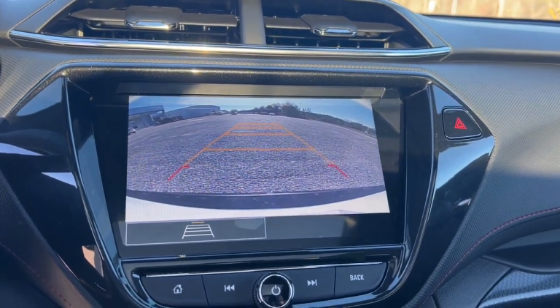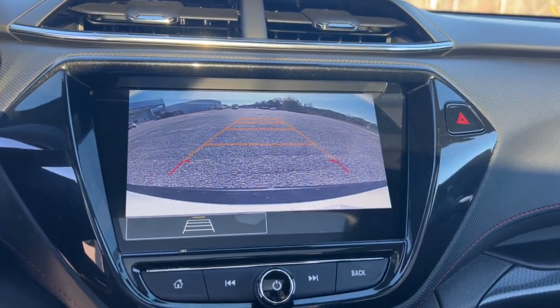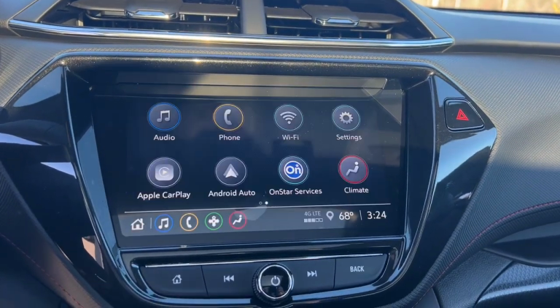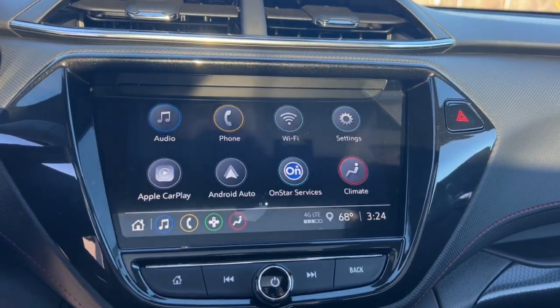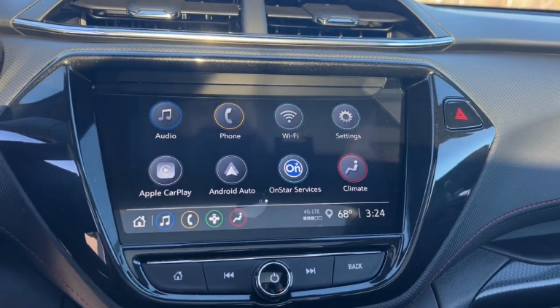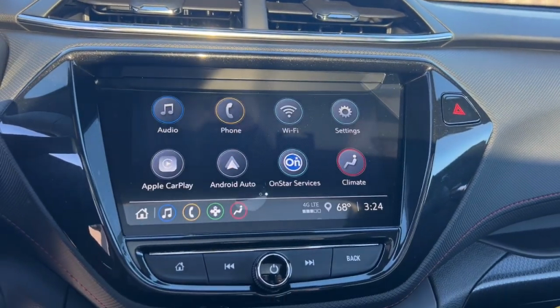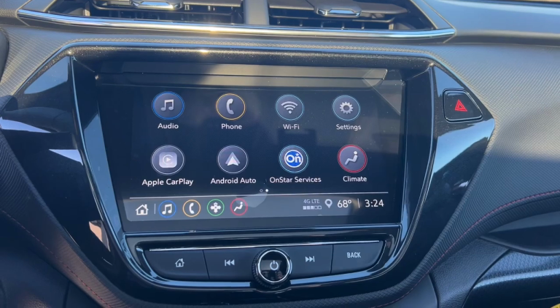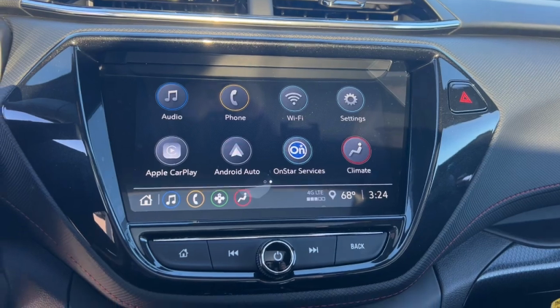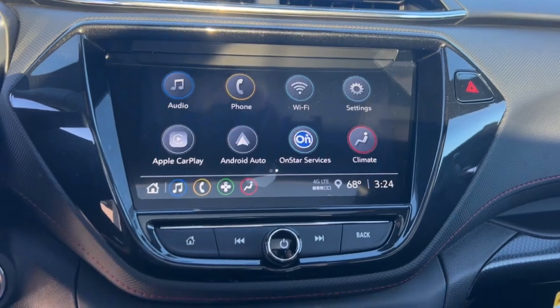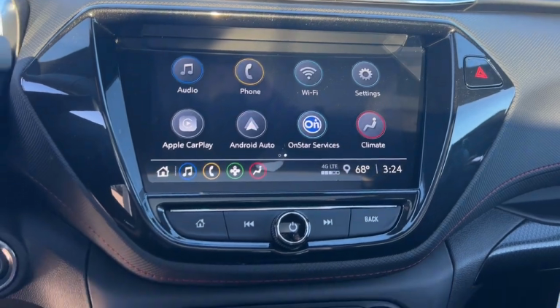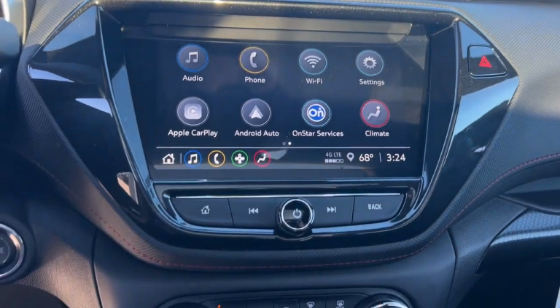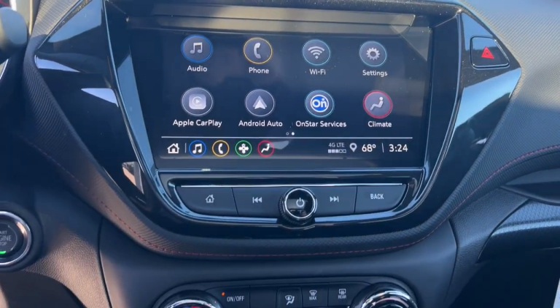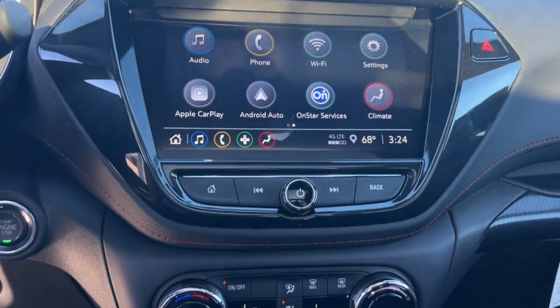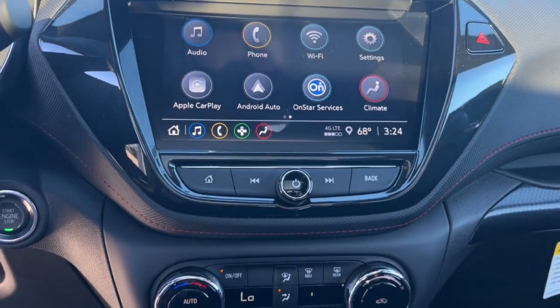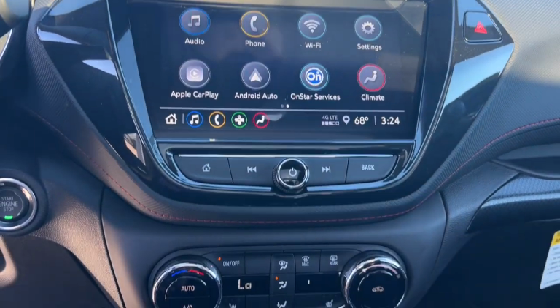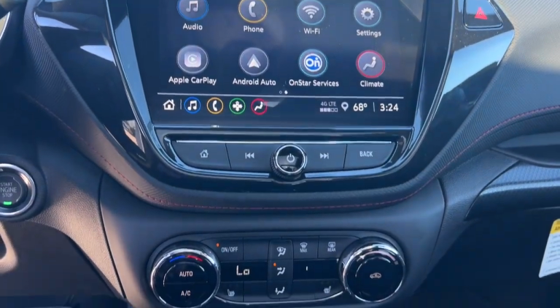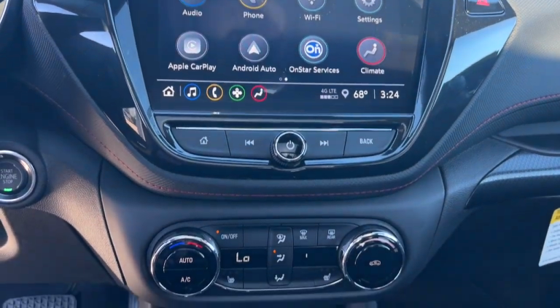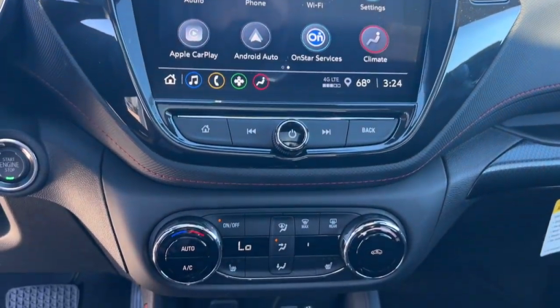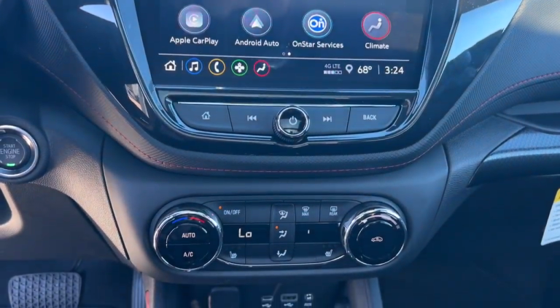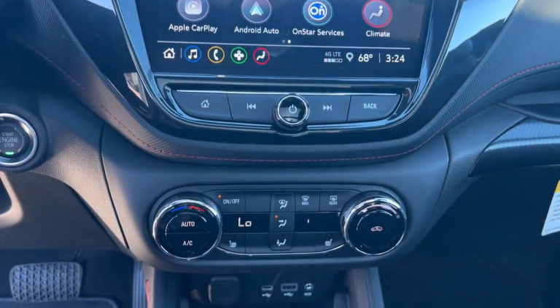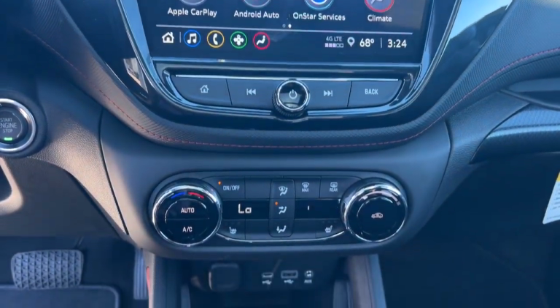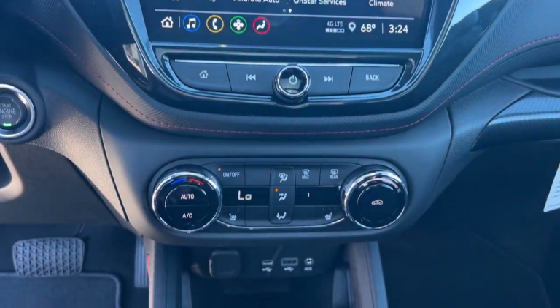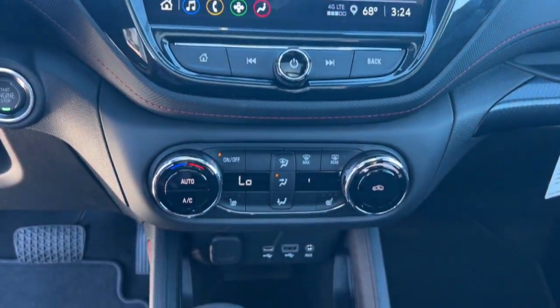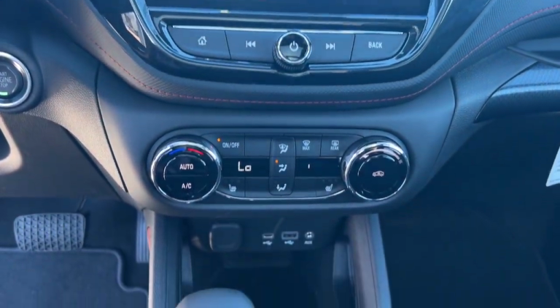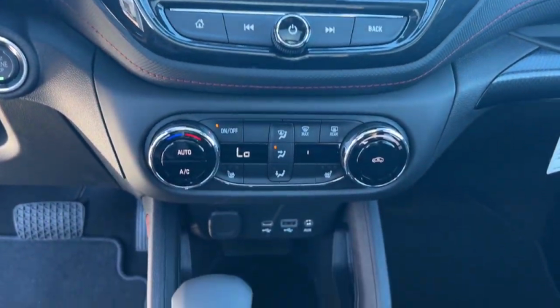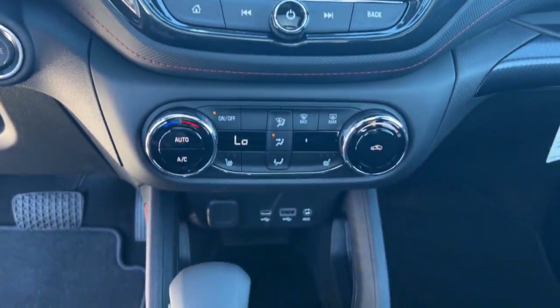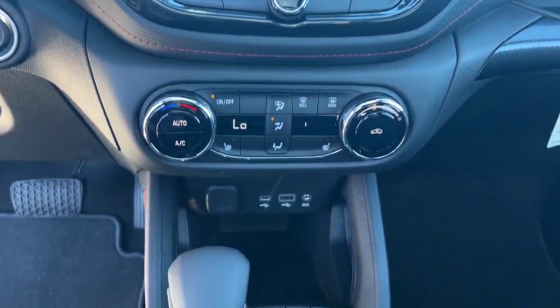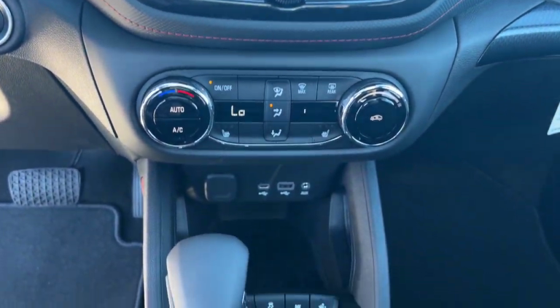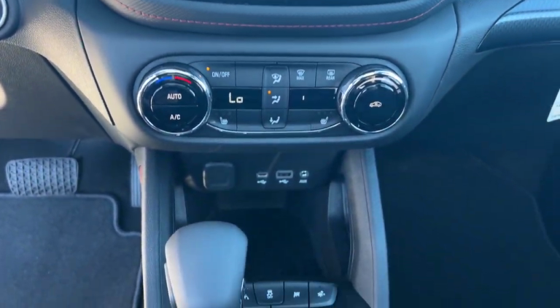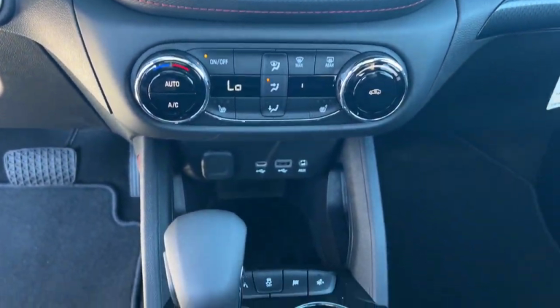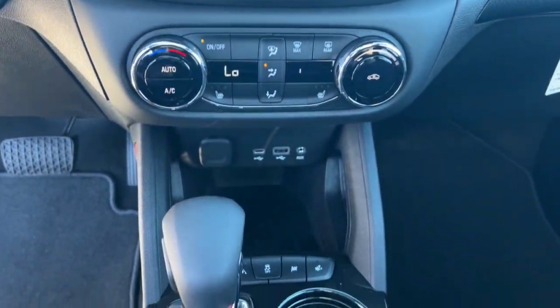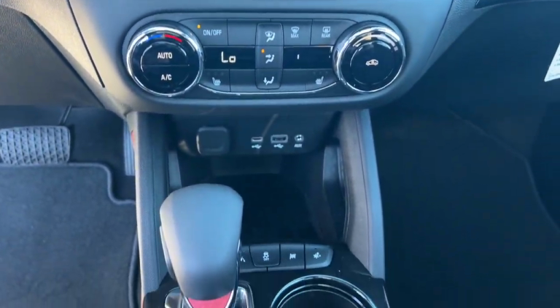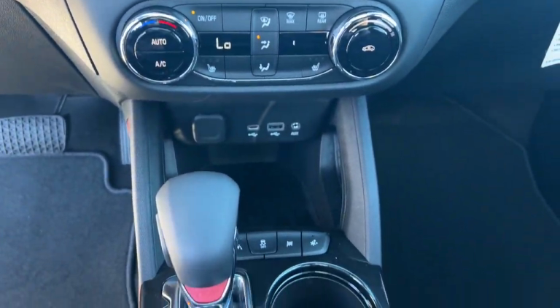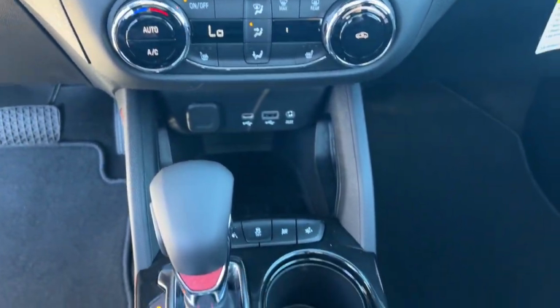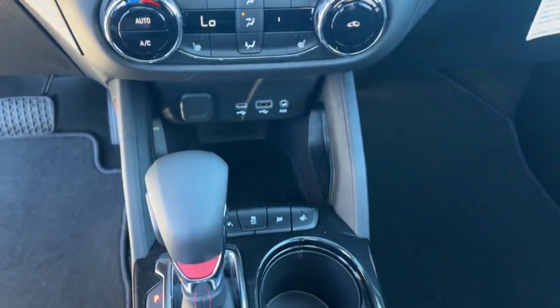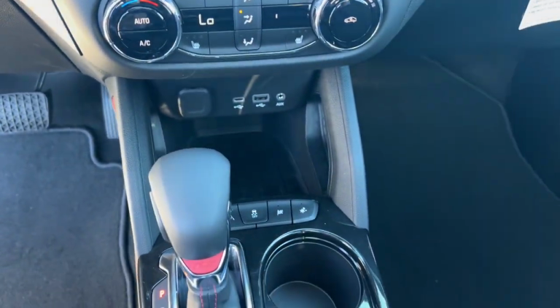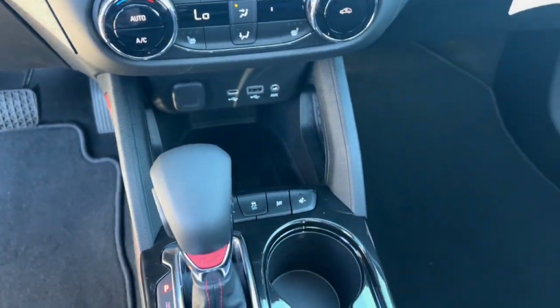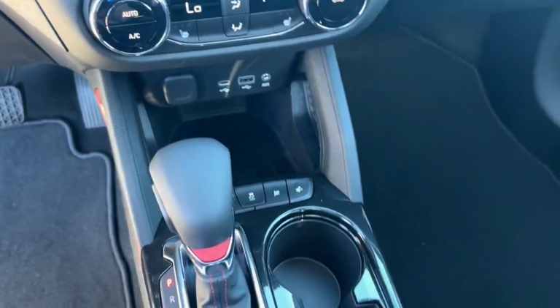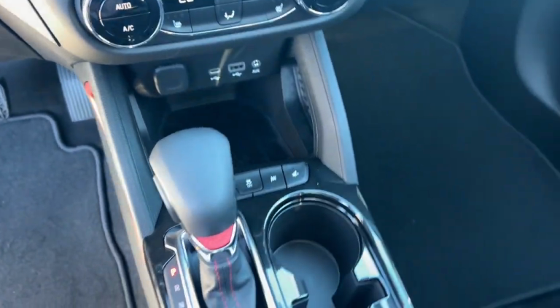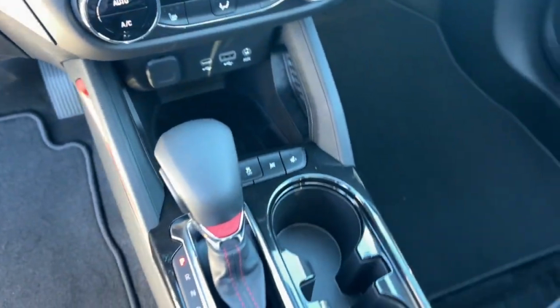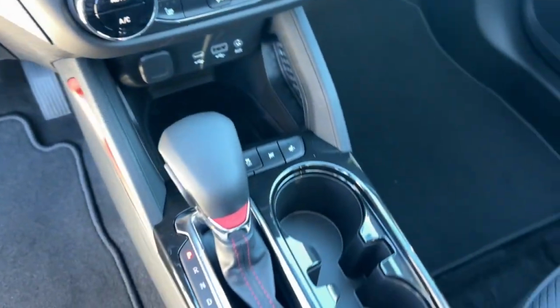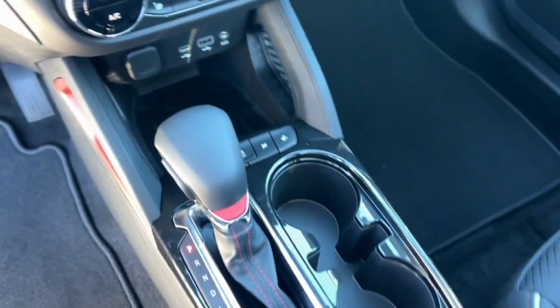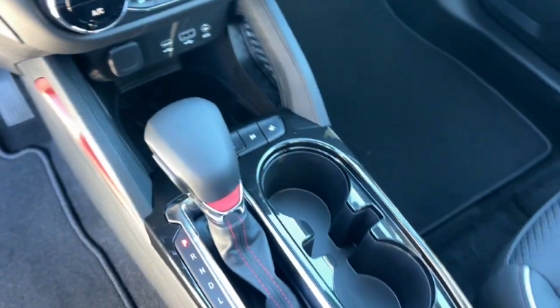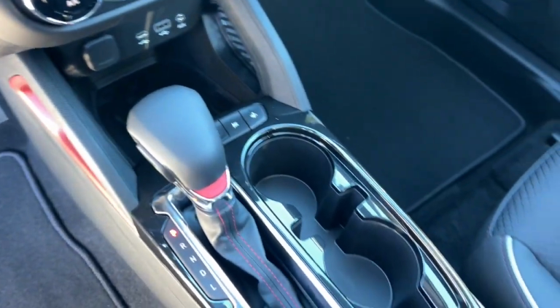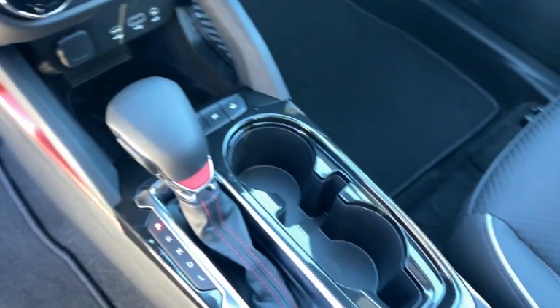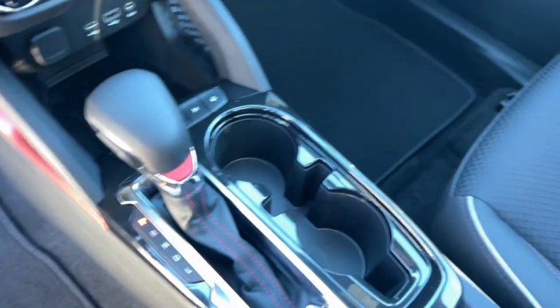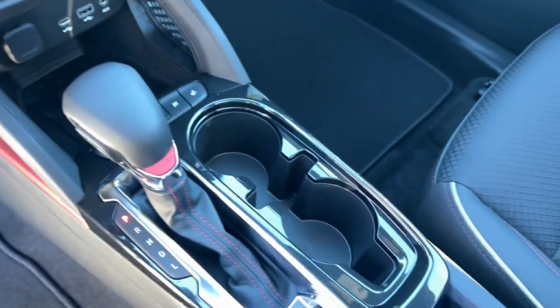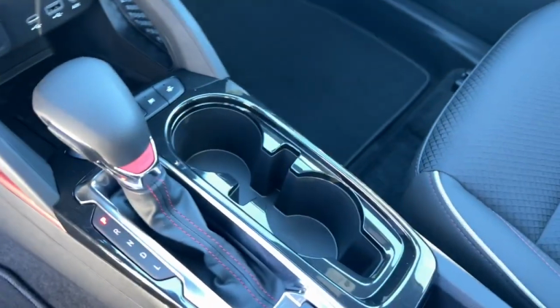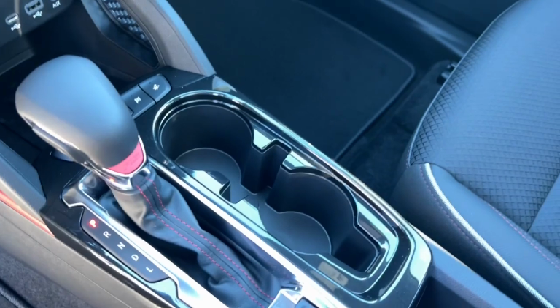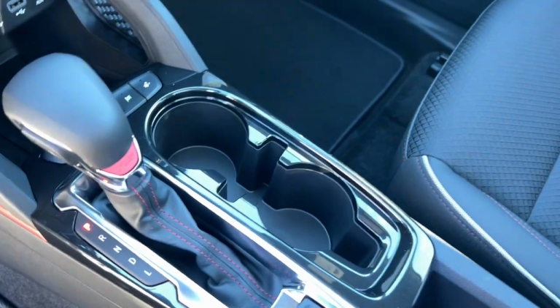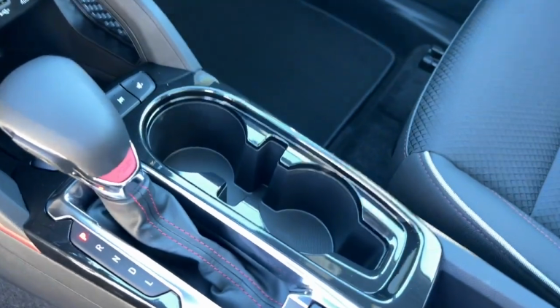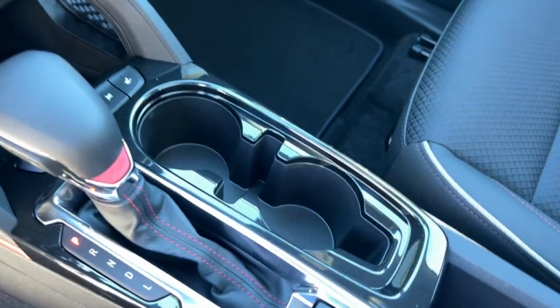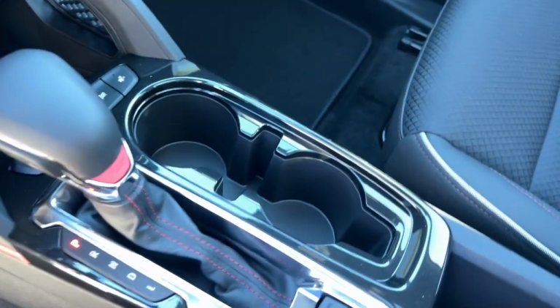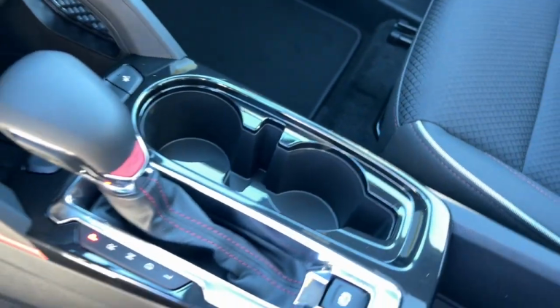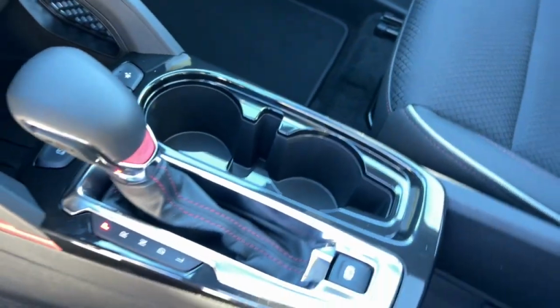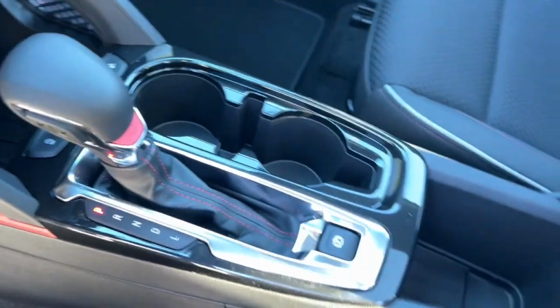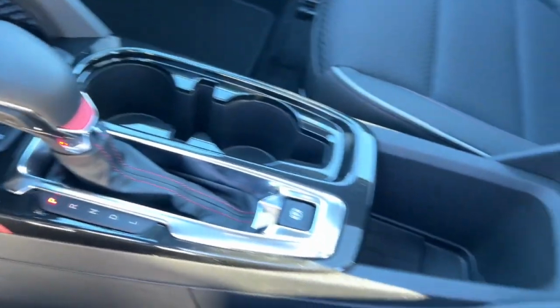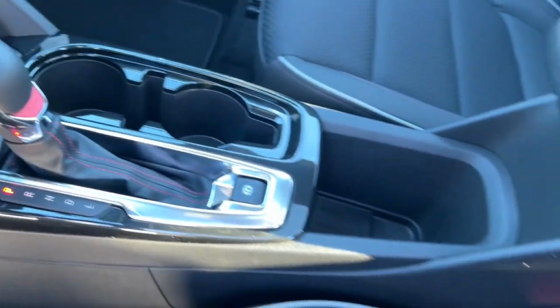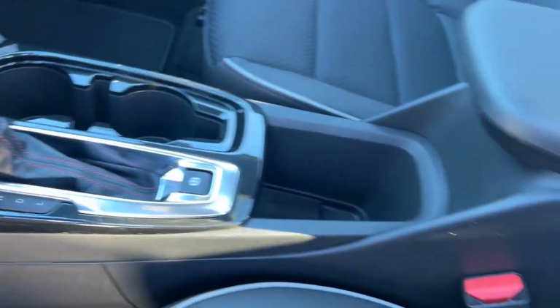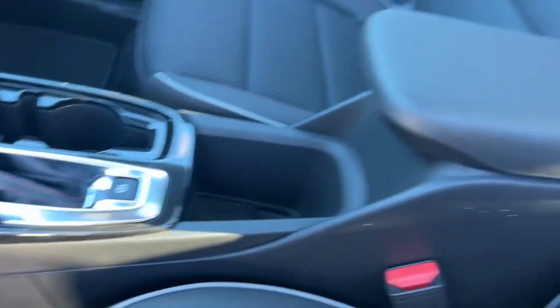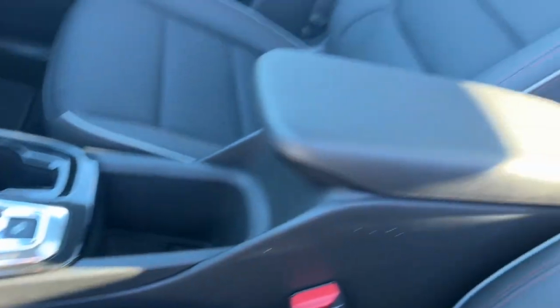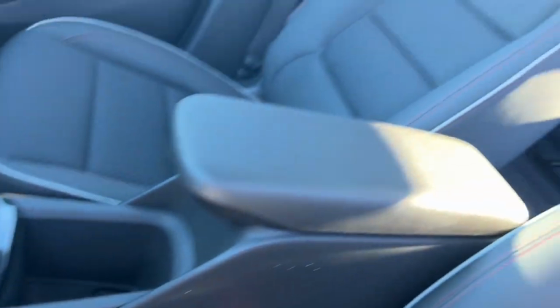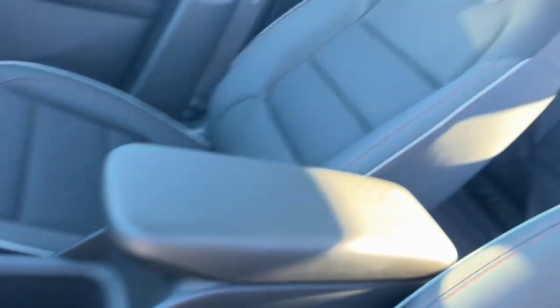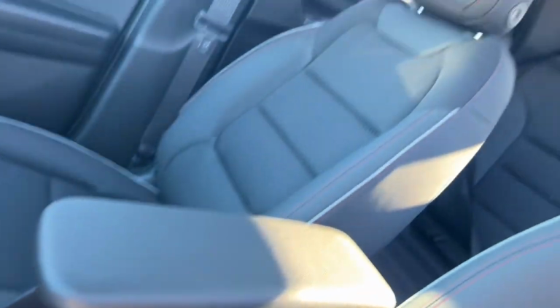Keyless entry, satellite radio, heated mirrors. Small meets sensational in this stylish, versatile Trailblazer.